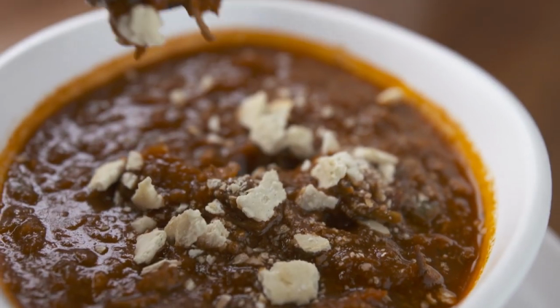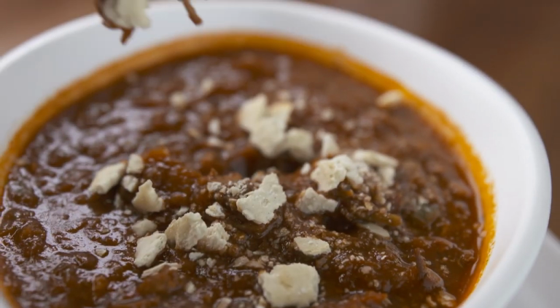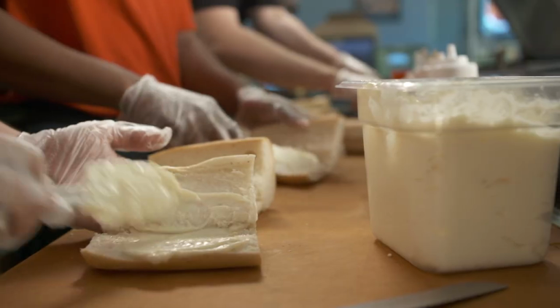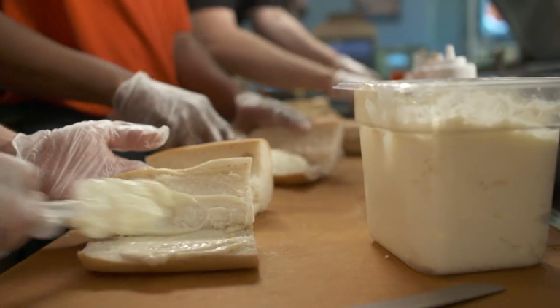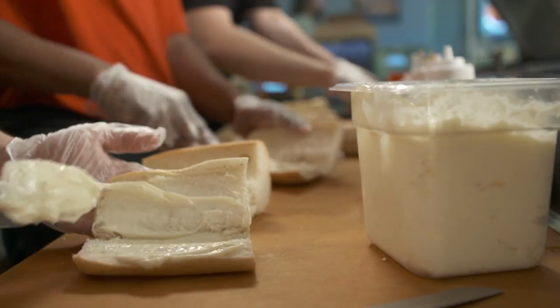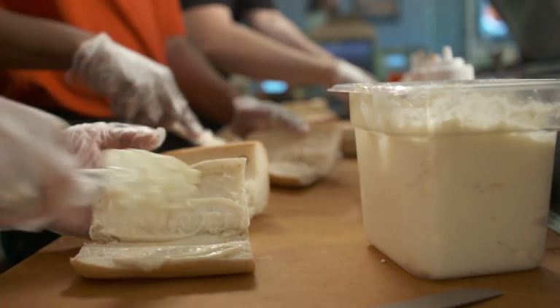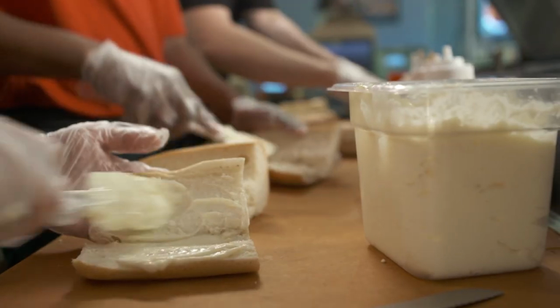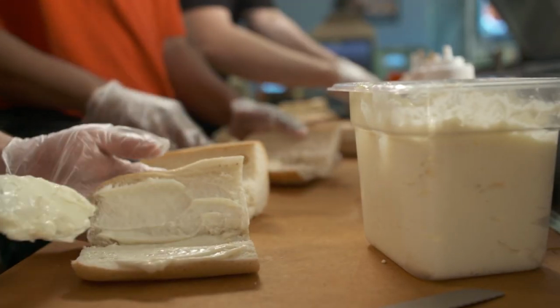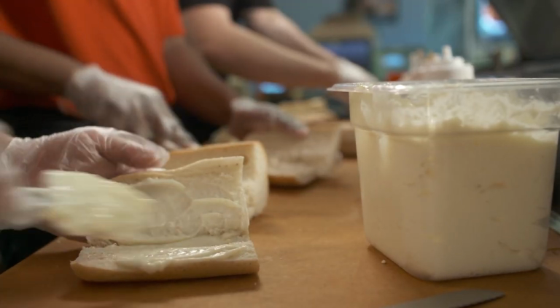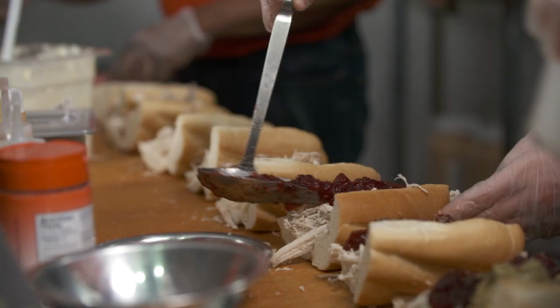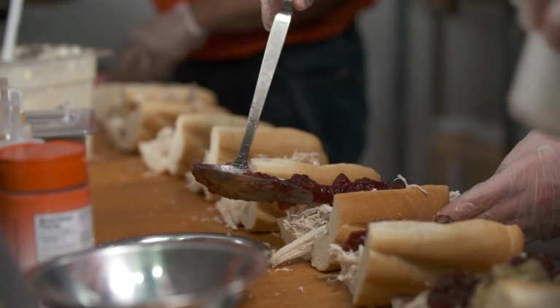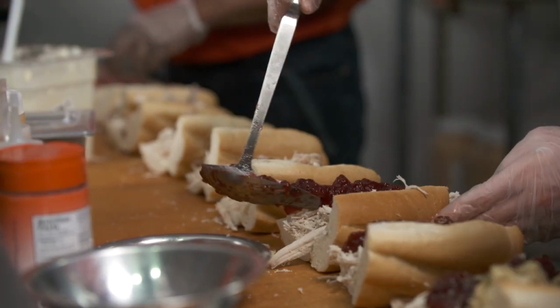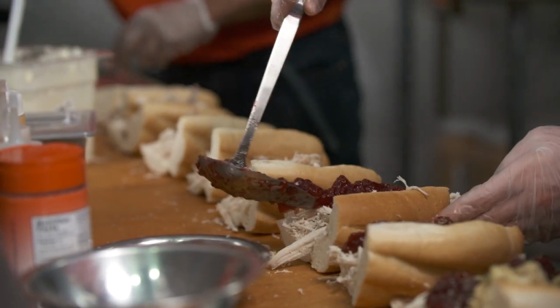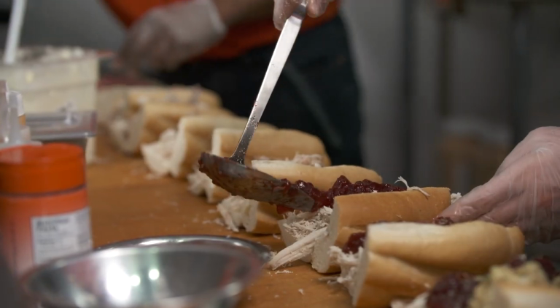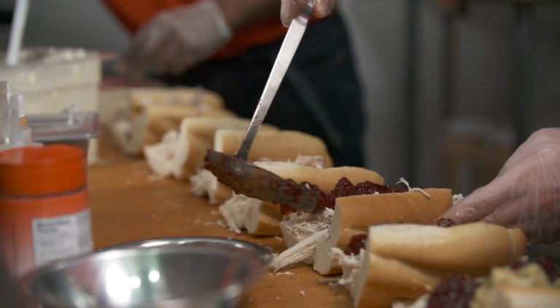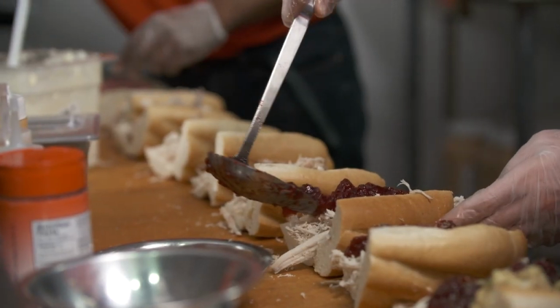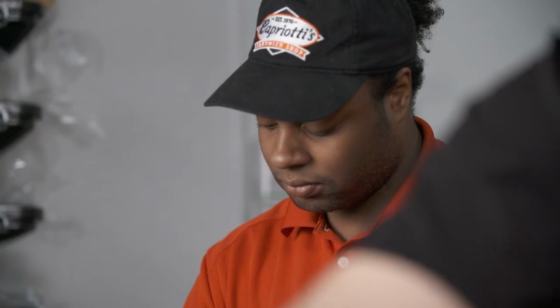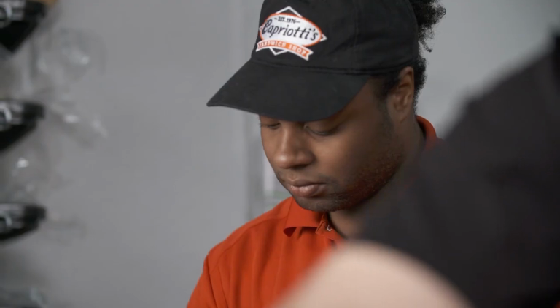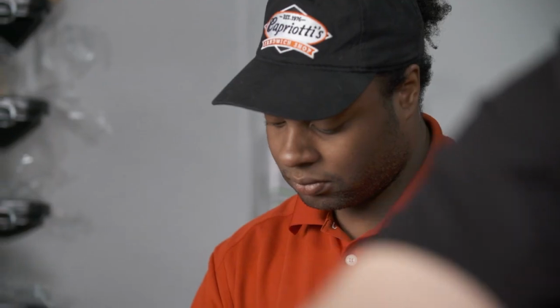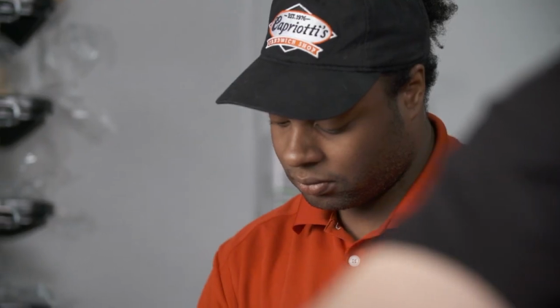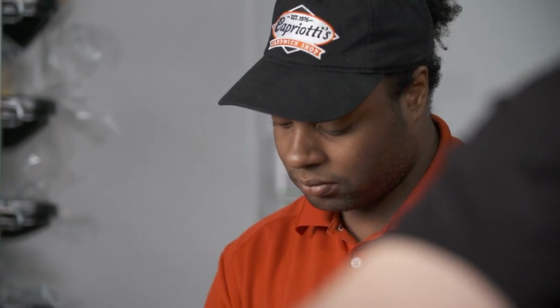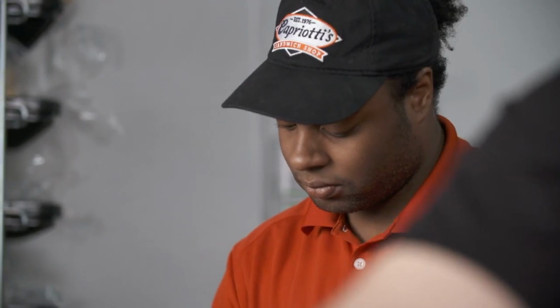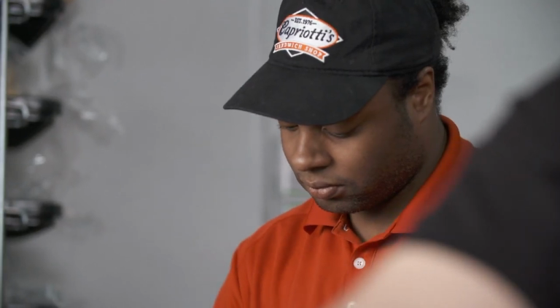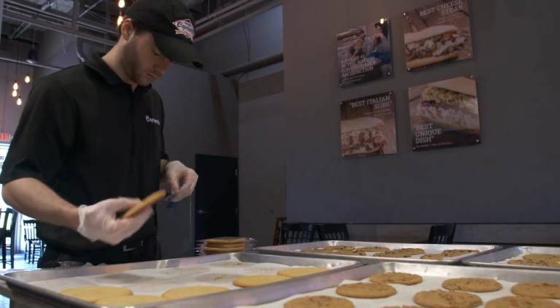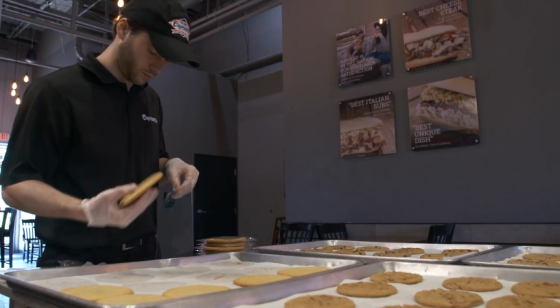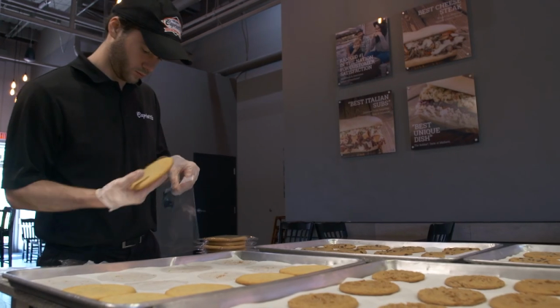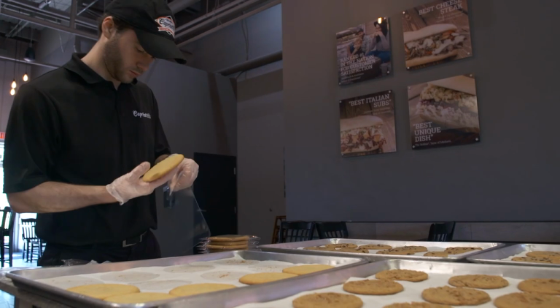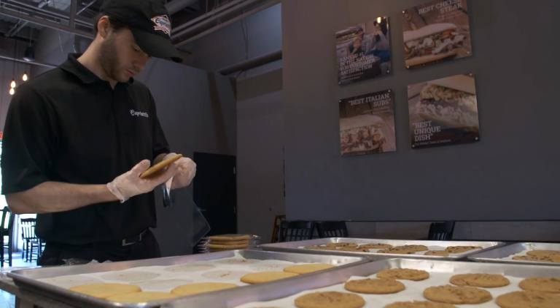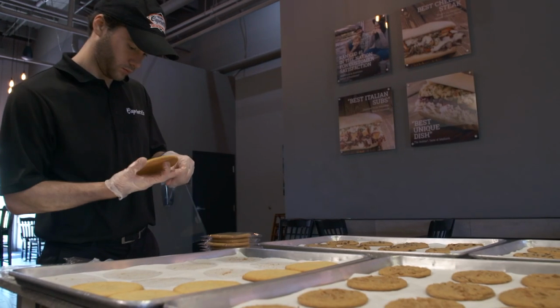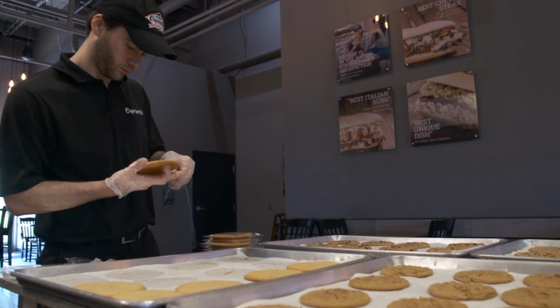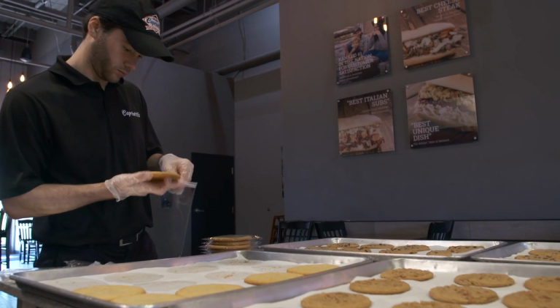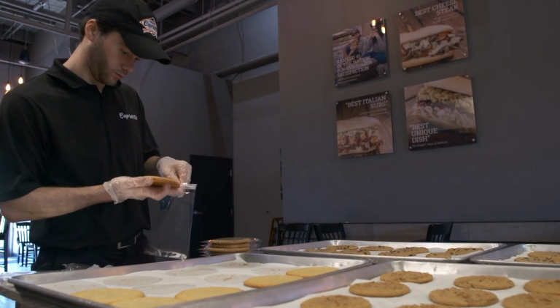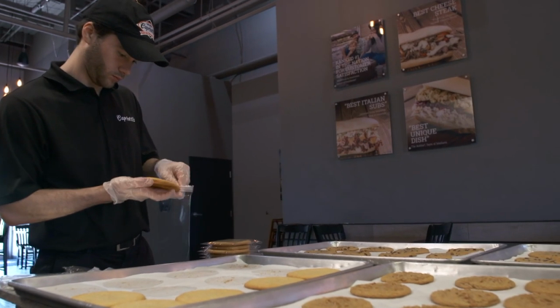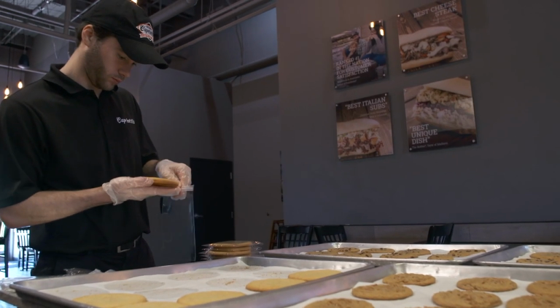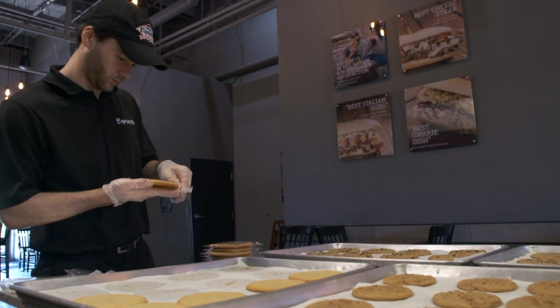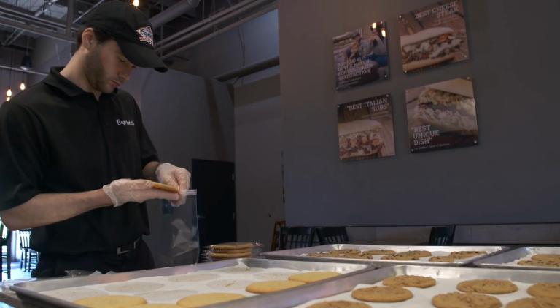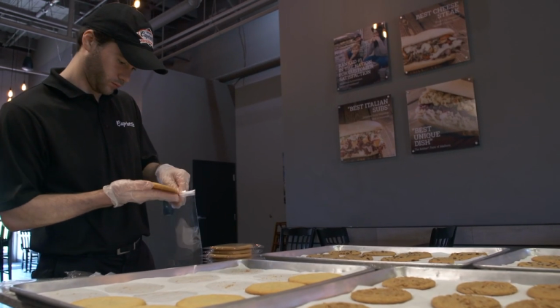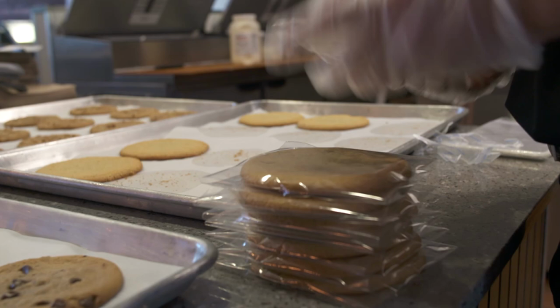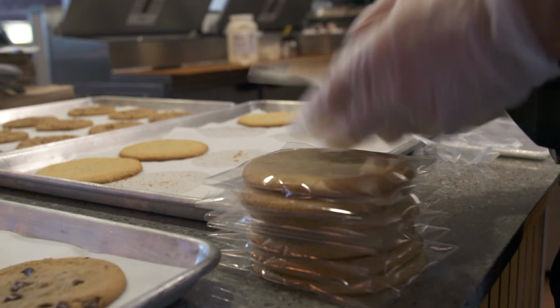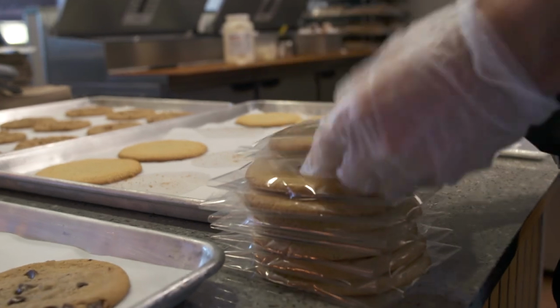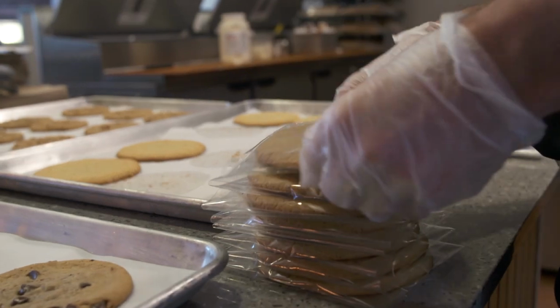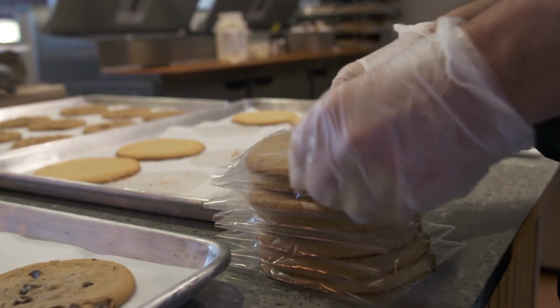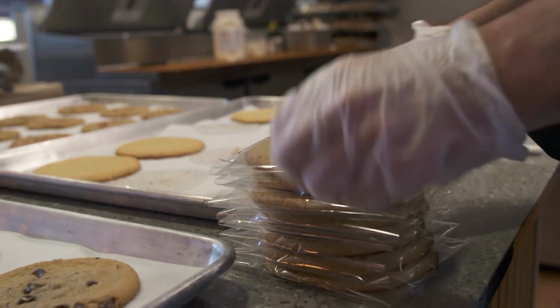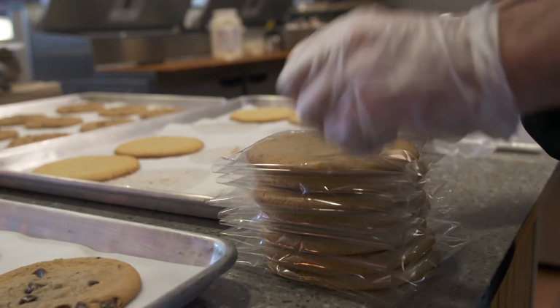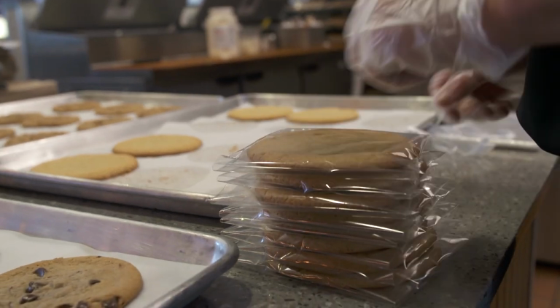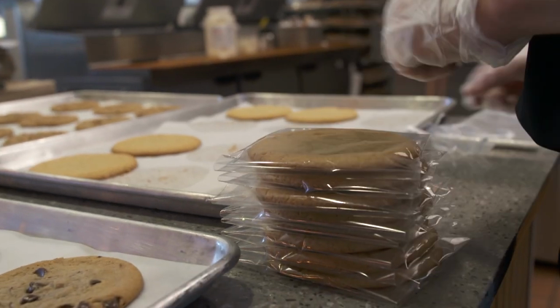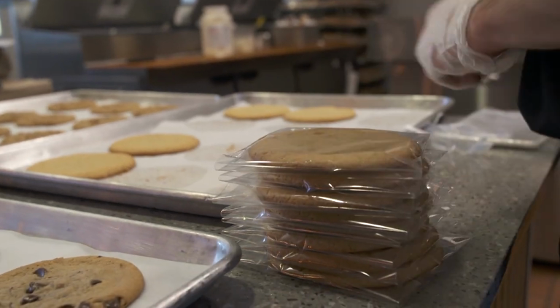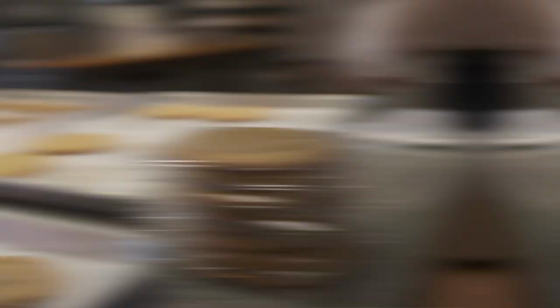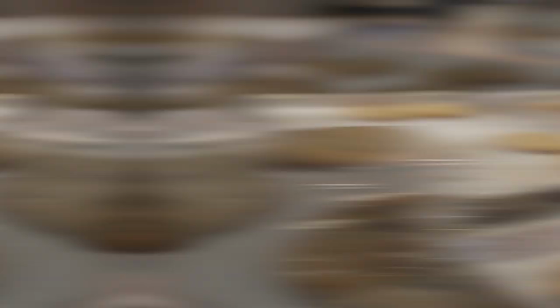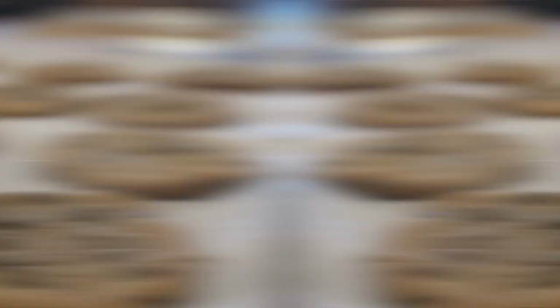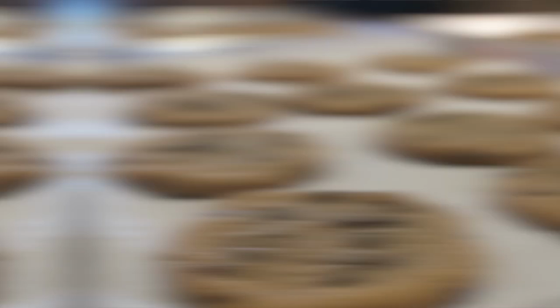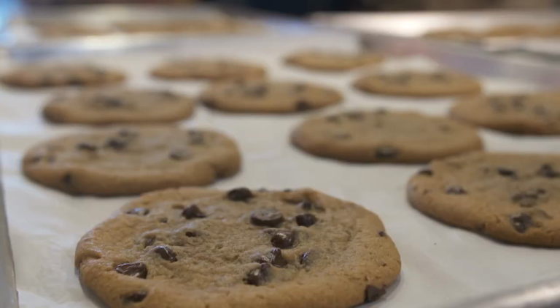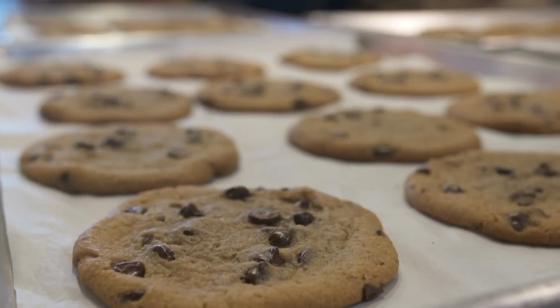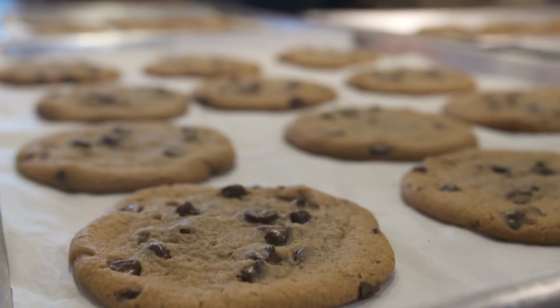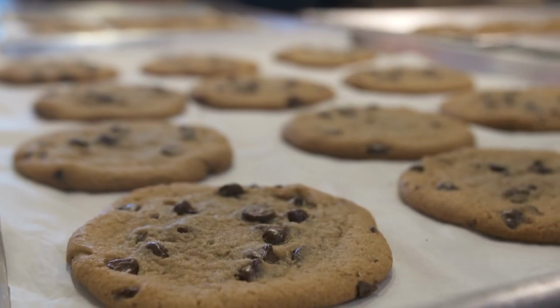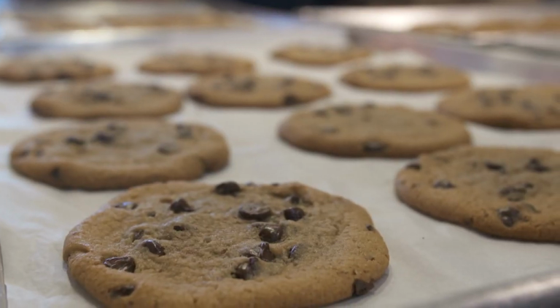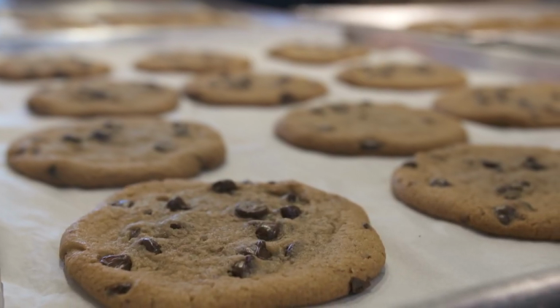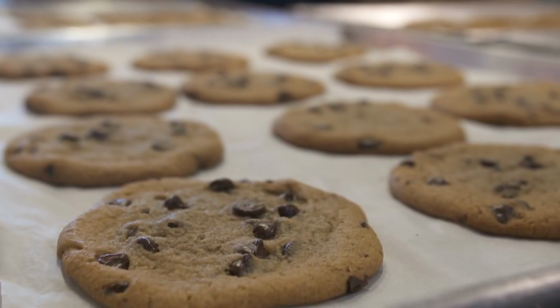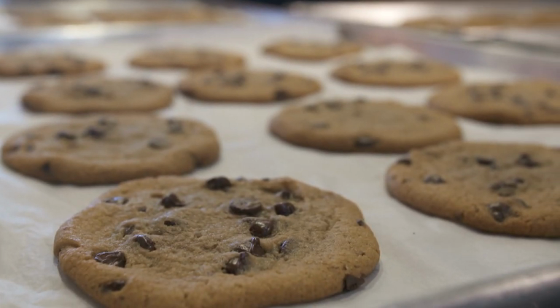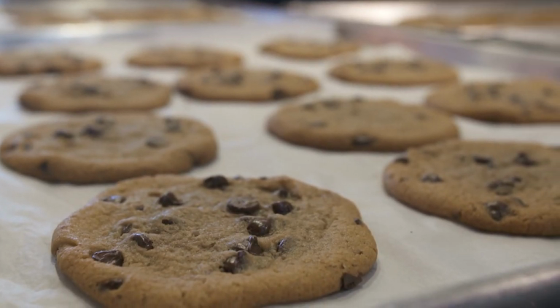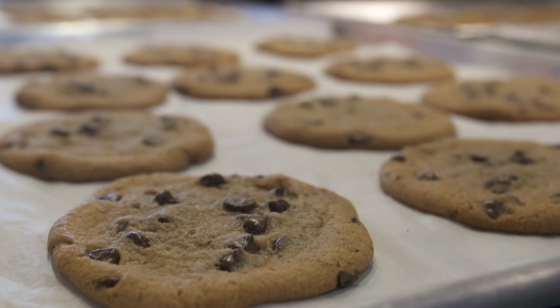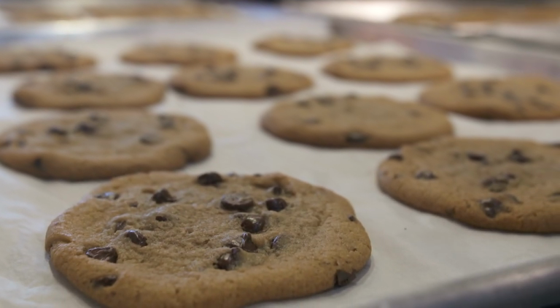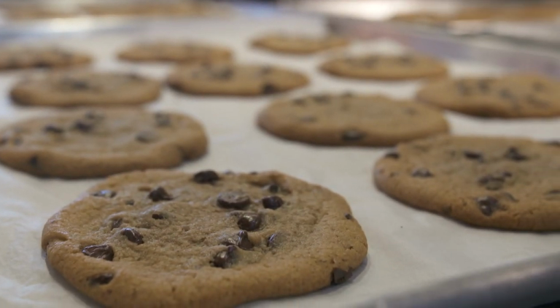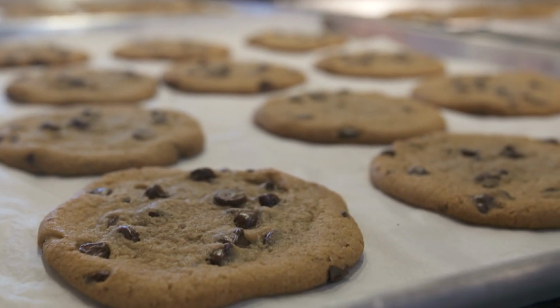We do sandwich trays, pig salads, cookie trays, brownie trays. We sell a lot of cookies — a lot of people come in just for the cookies.